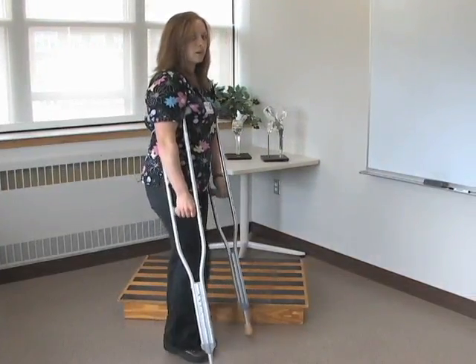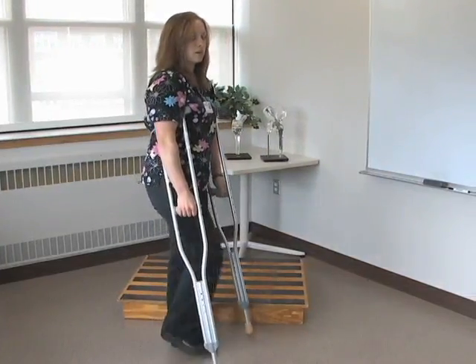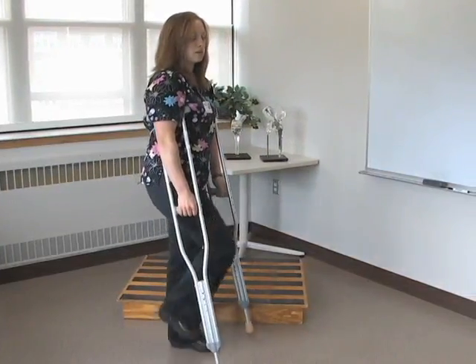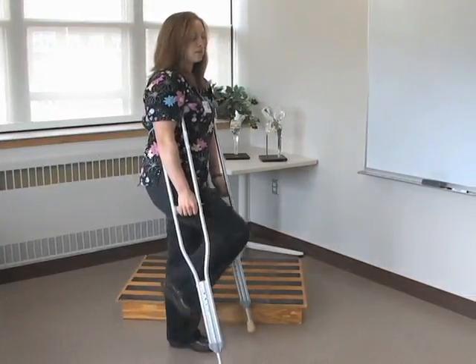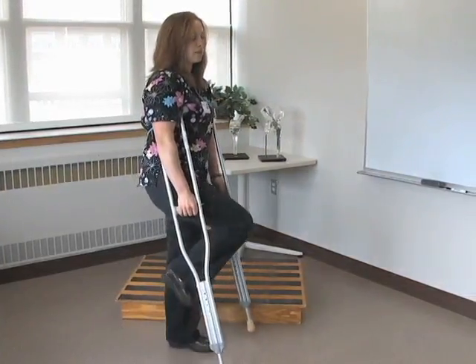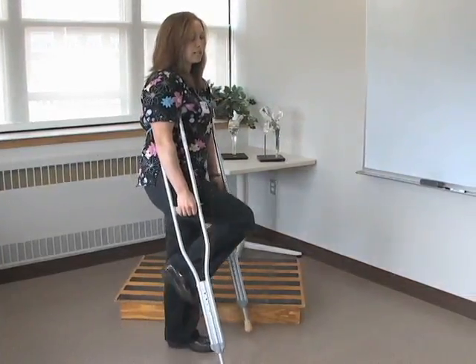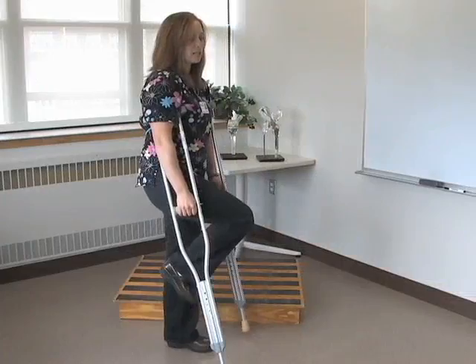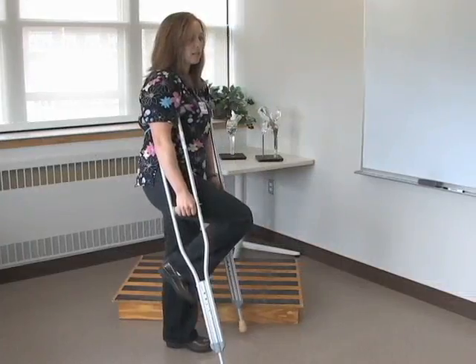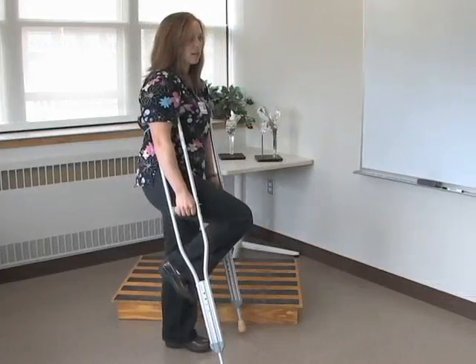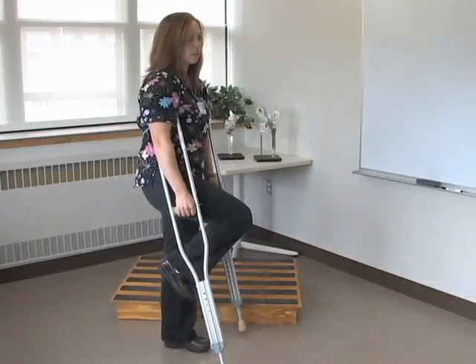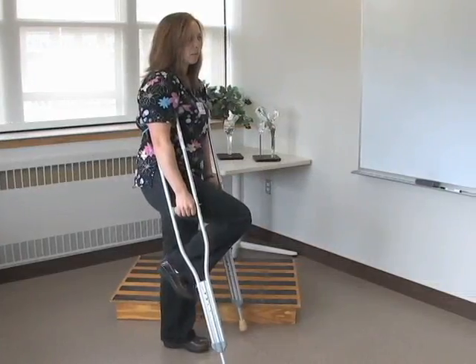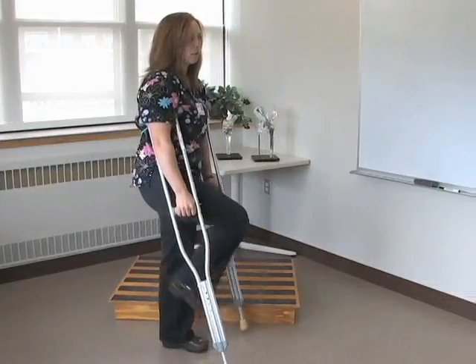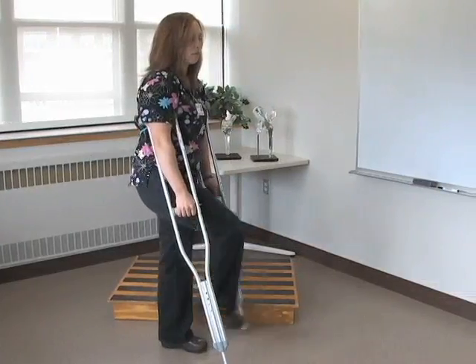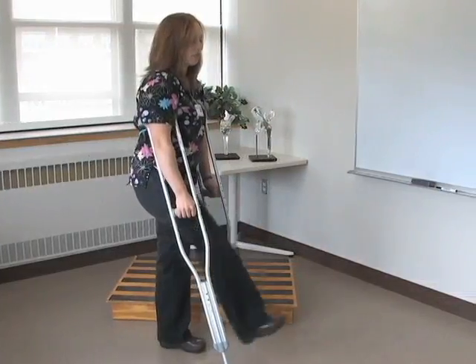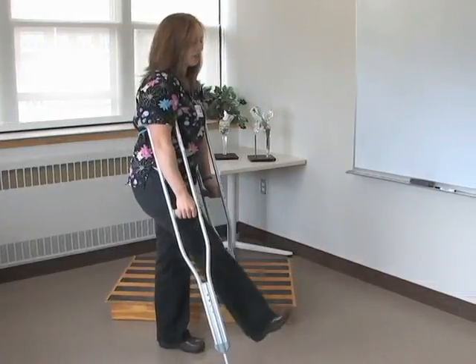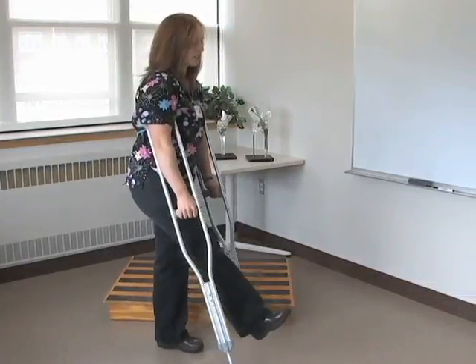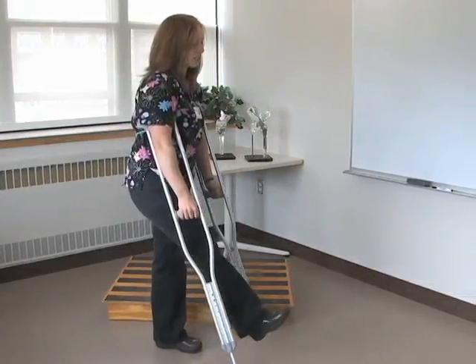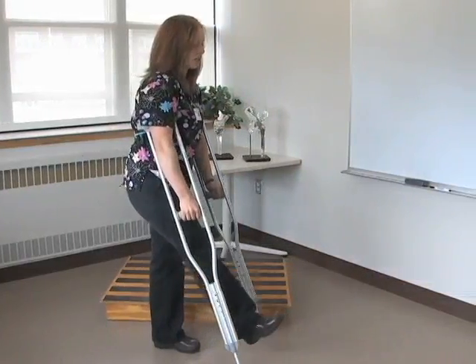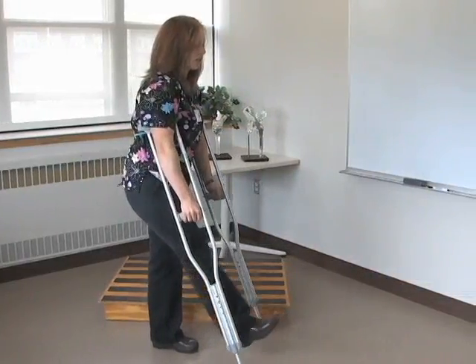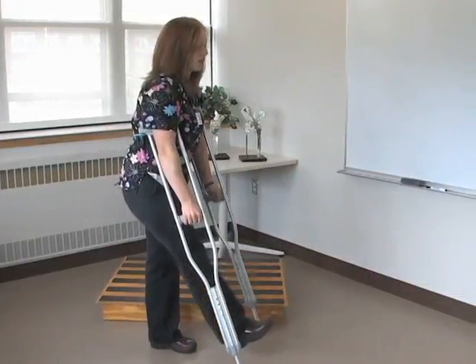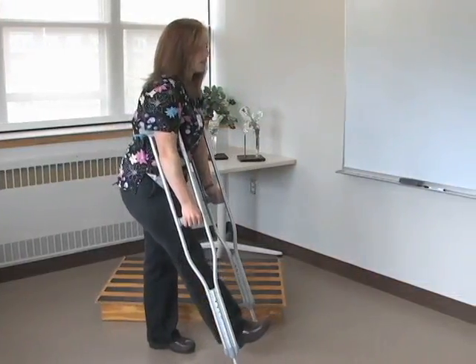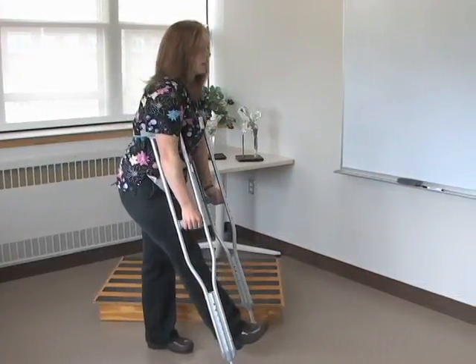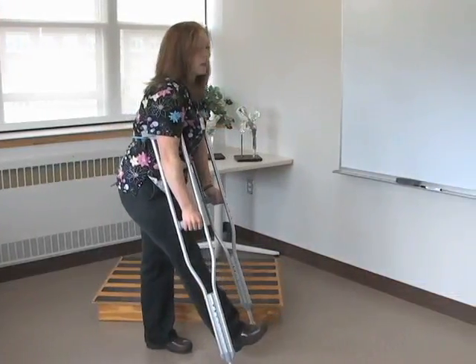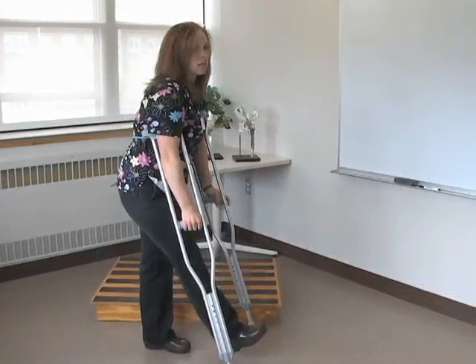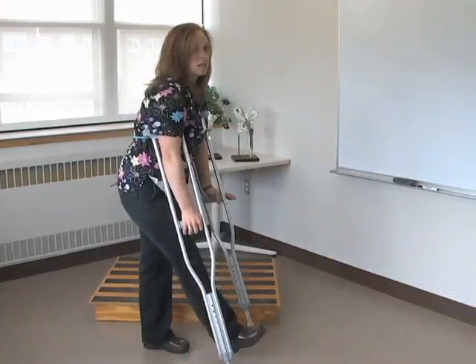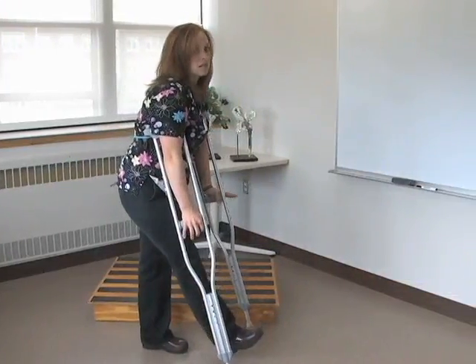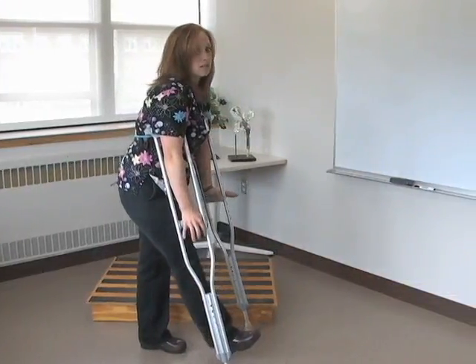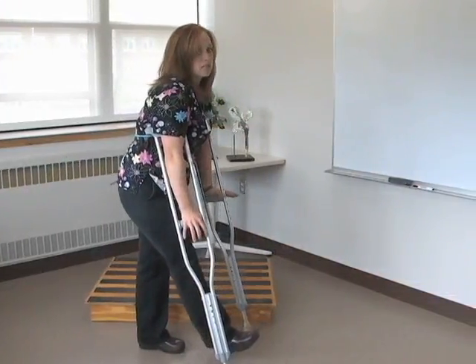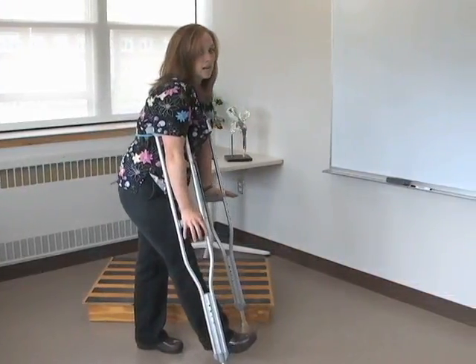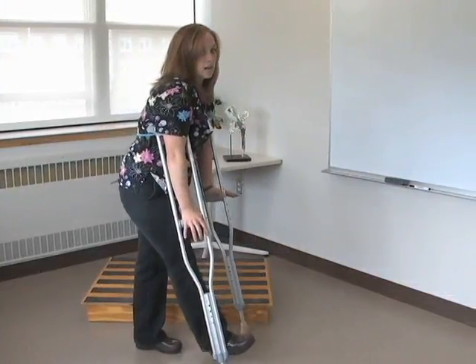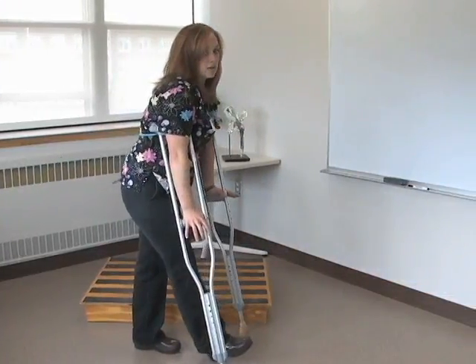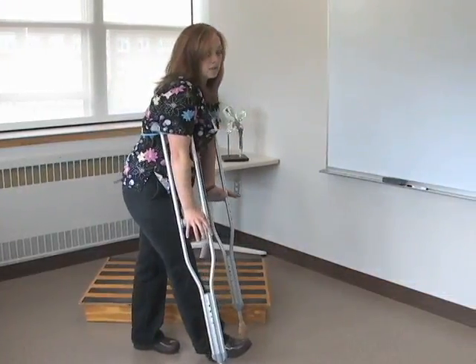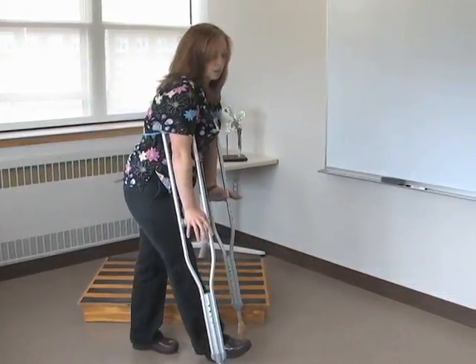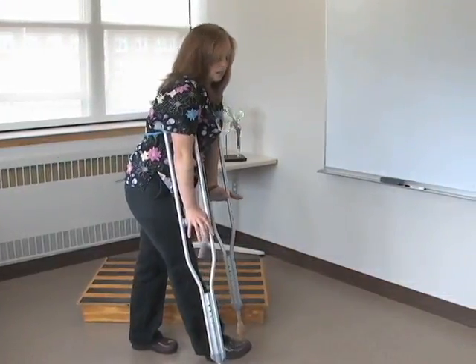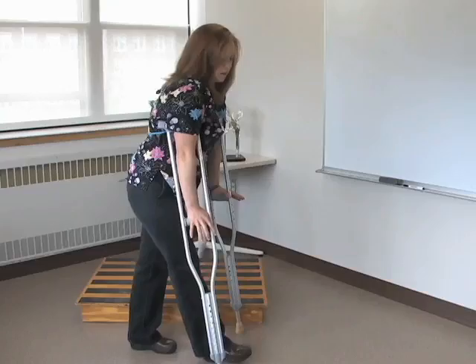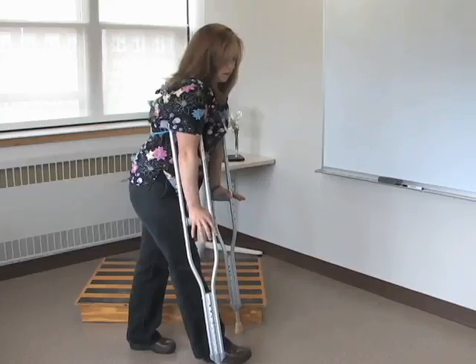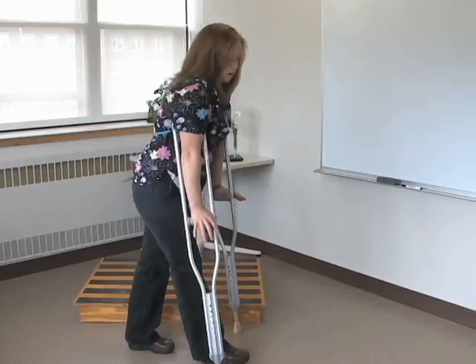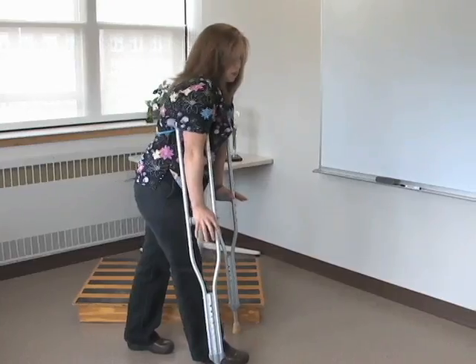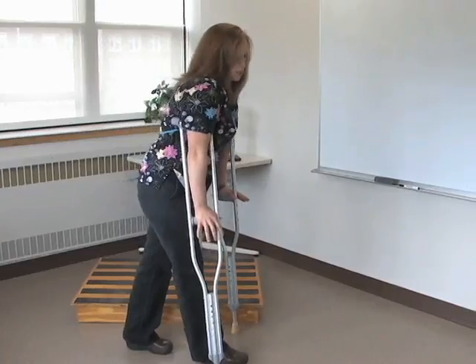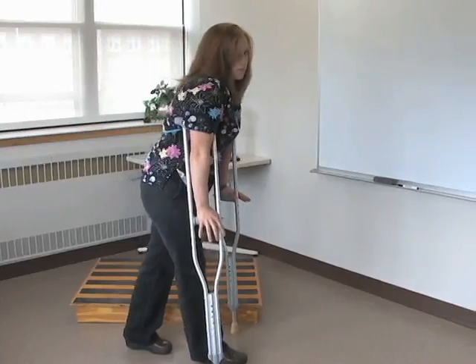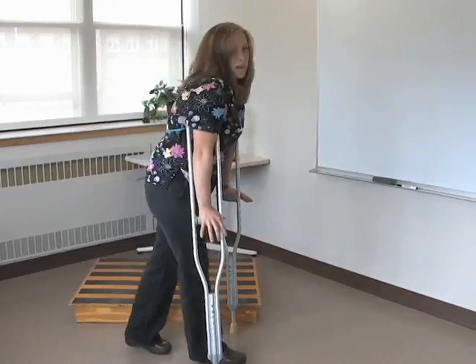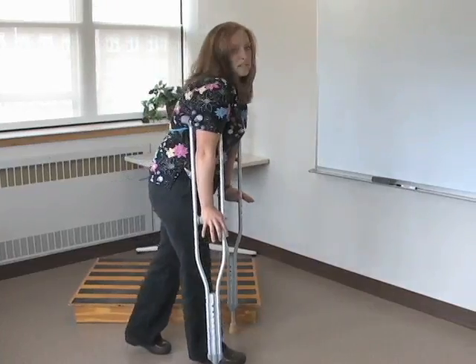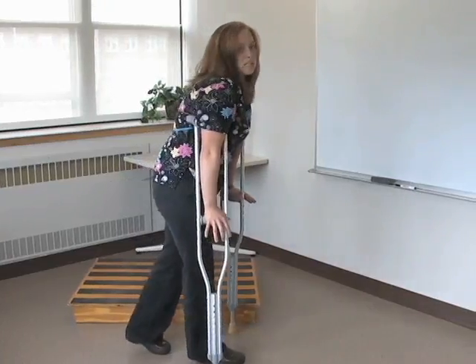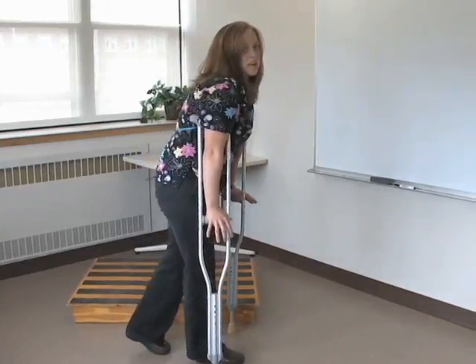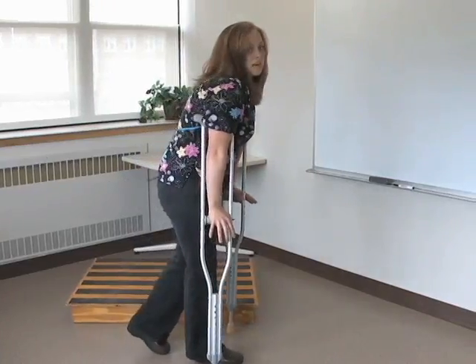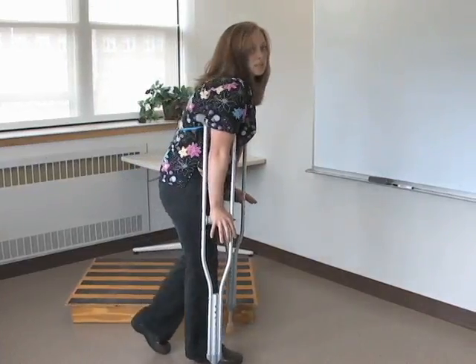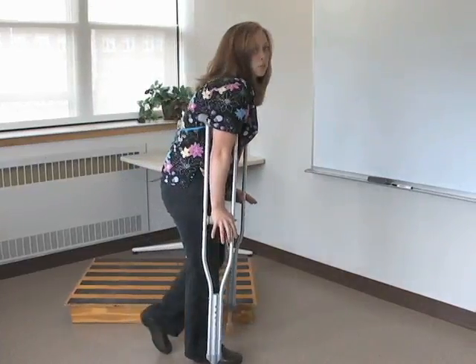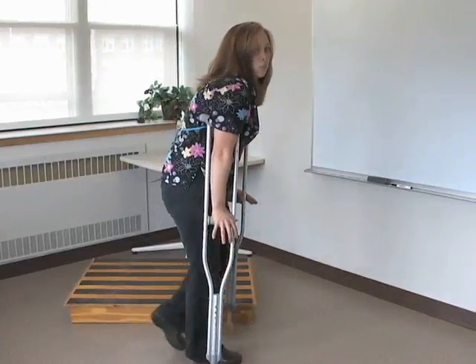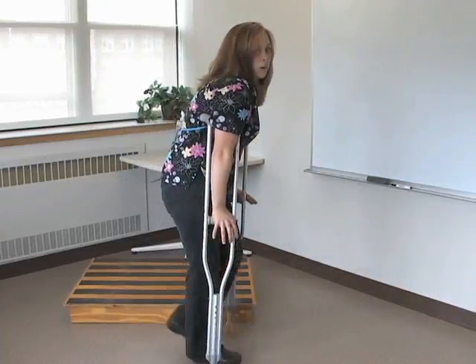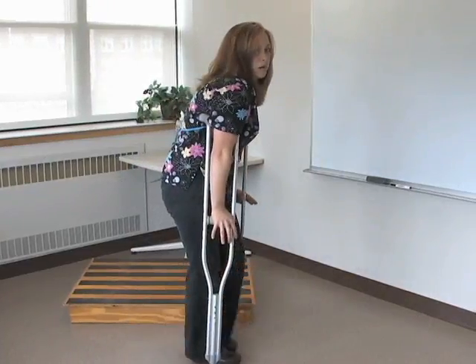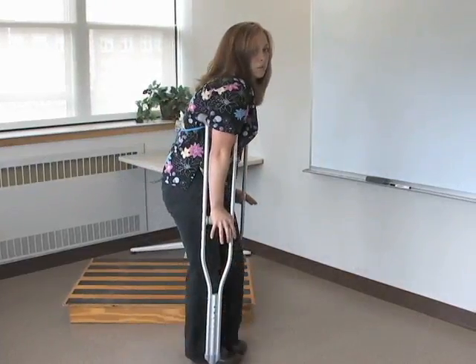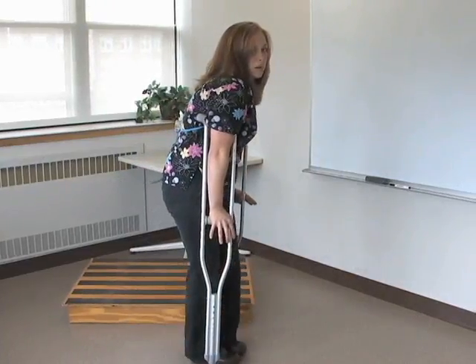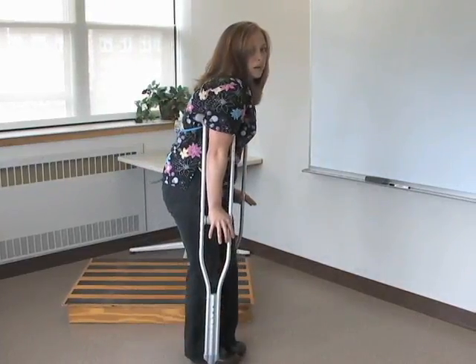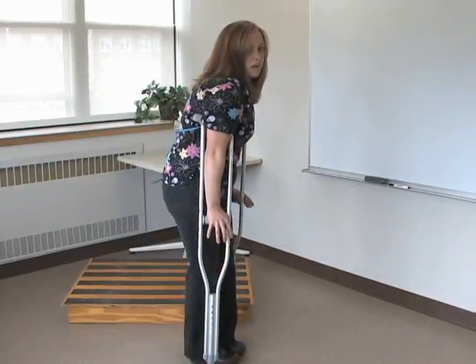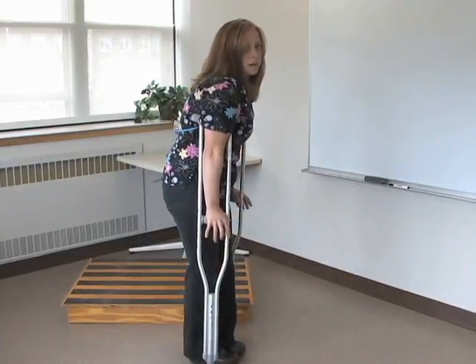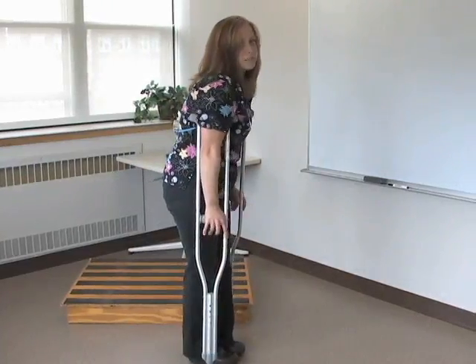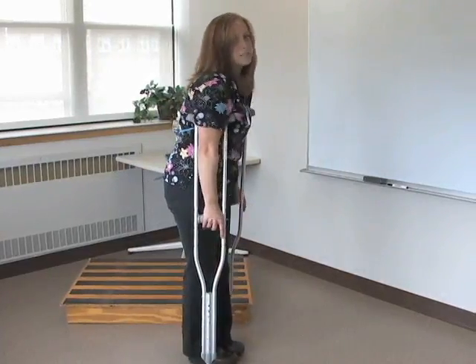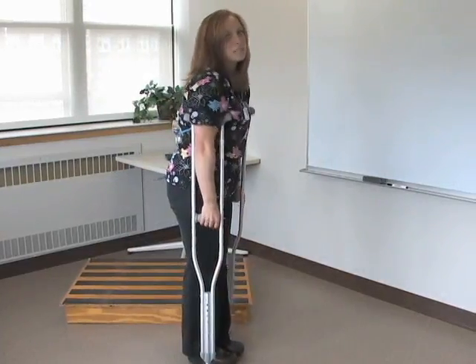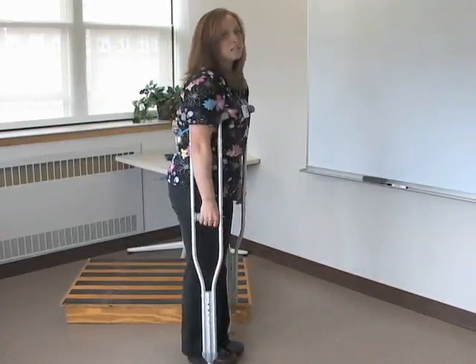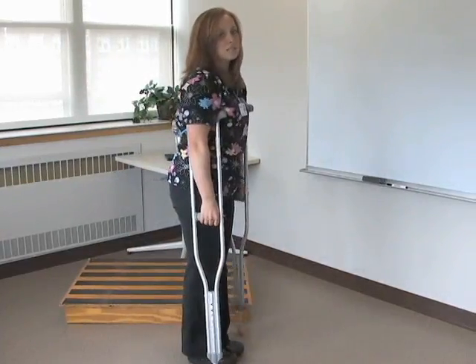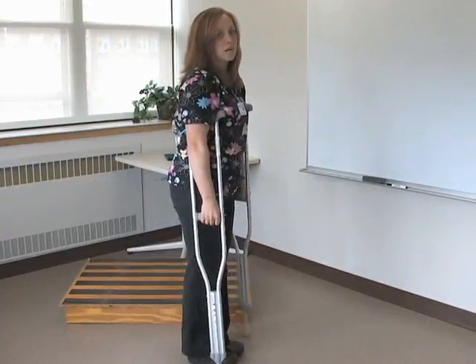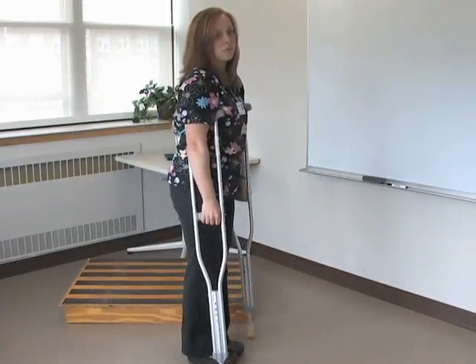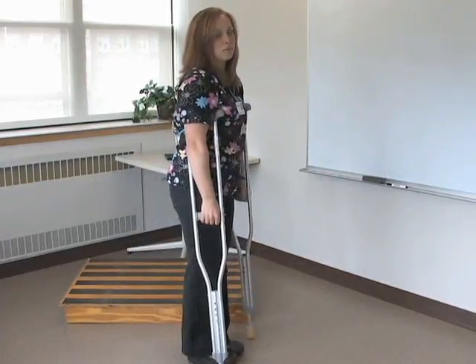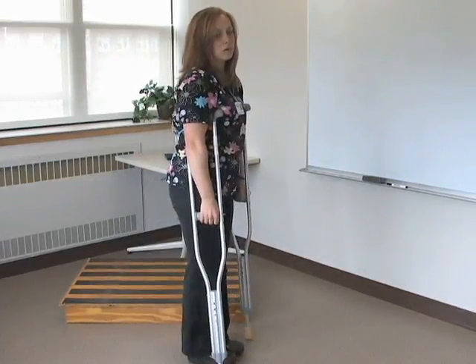To repeat: flex at the hip, flex at the knee, heel down, crutches bisect, weight on my hands, and step through.